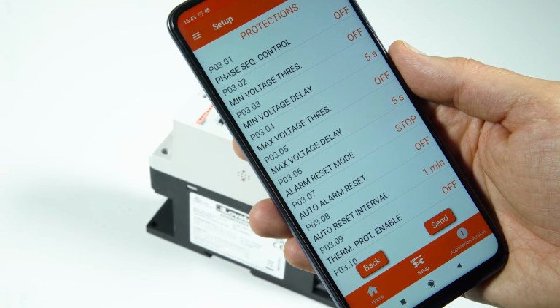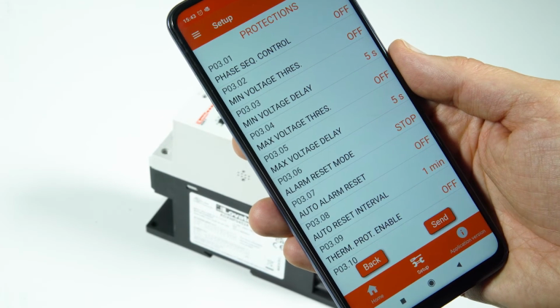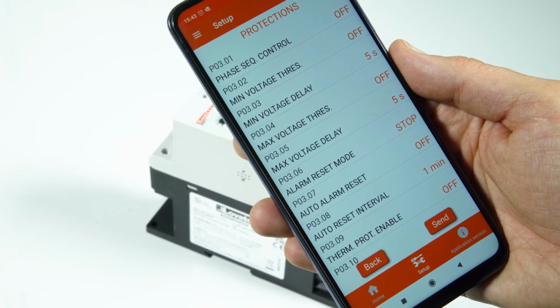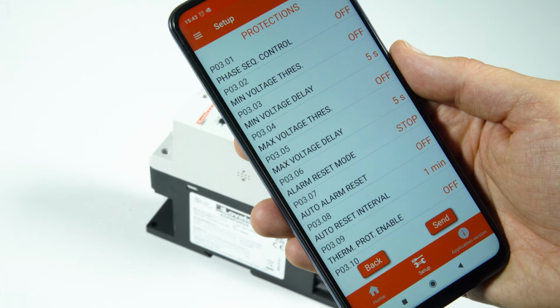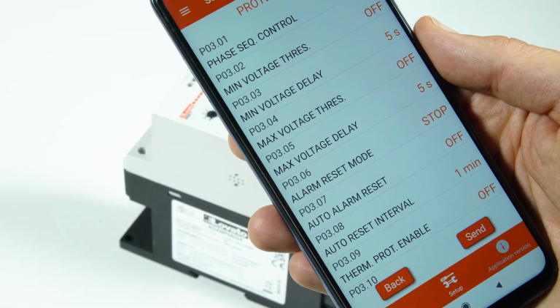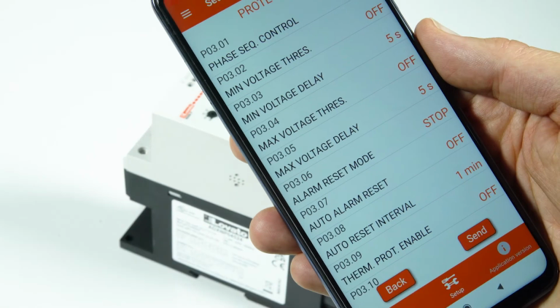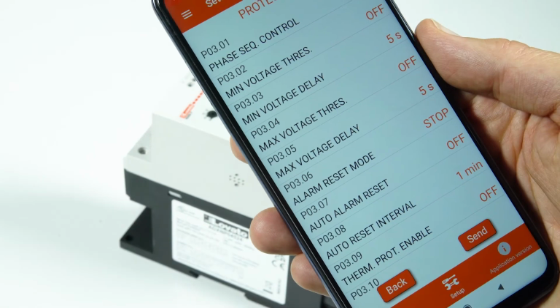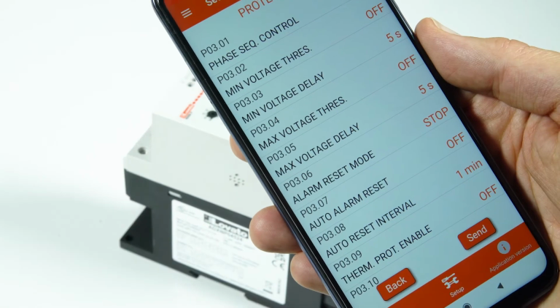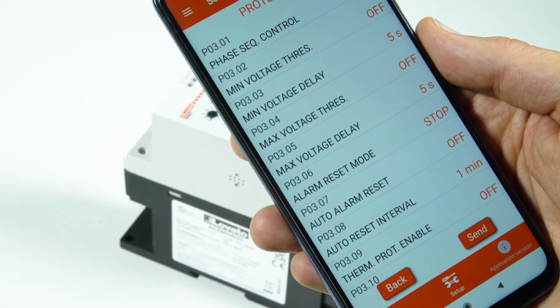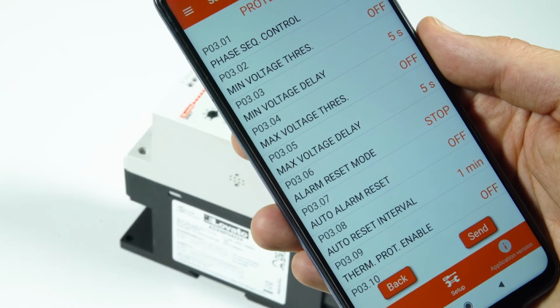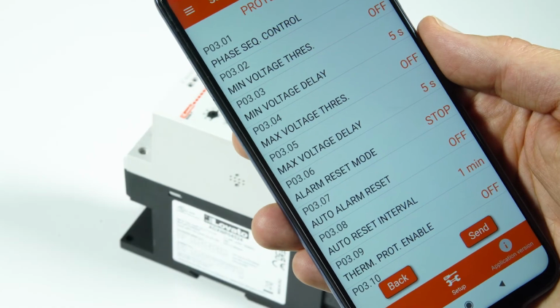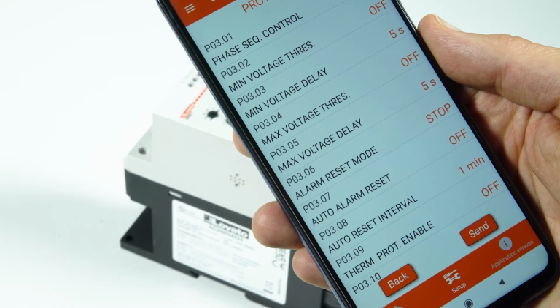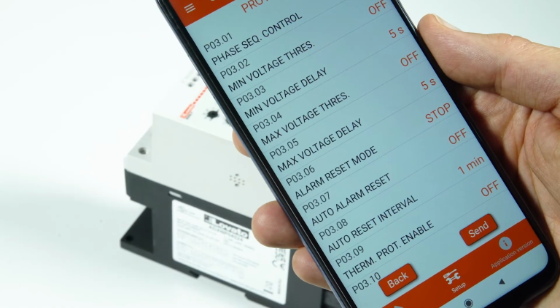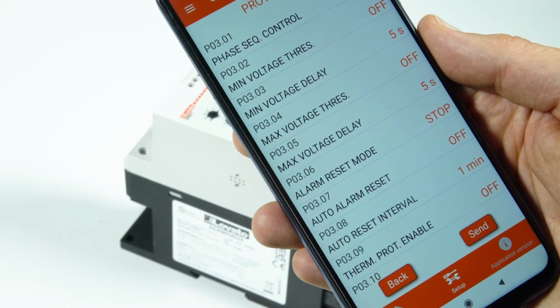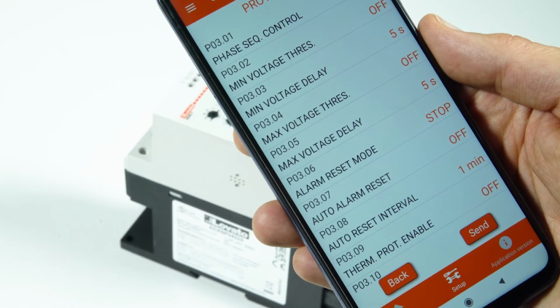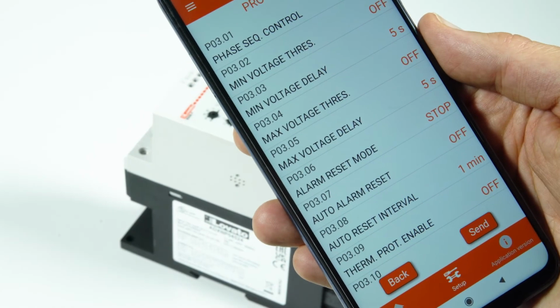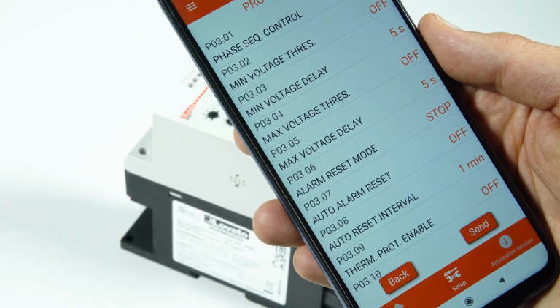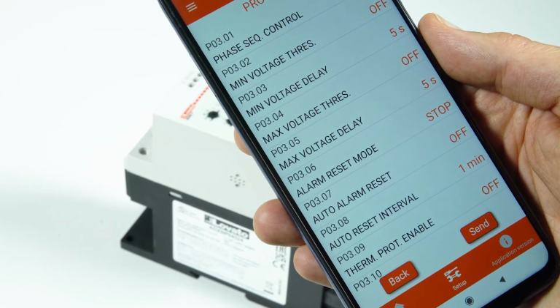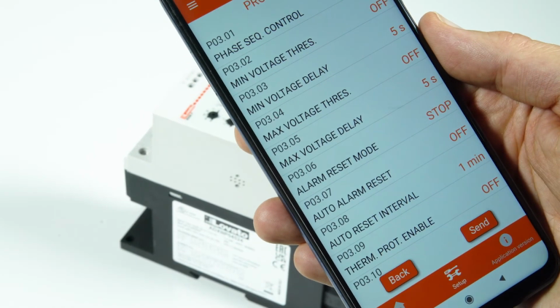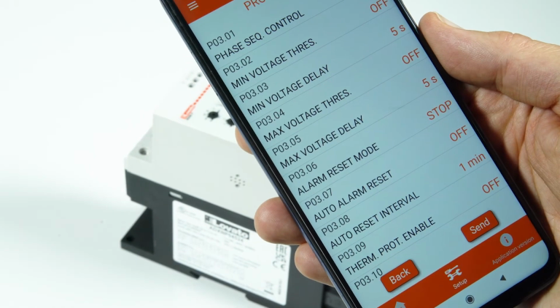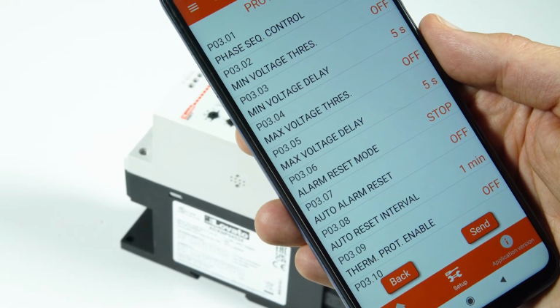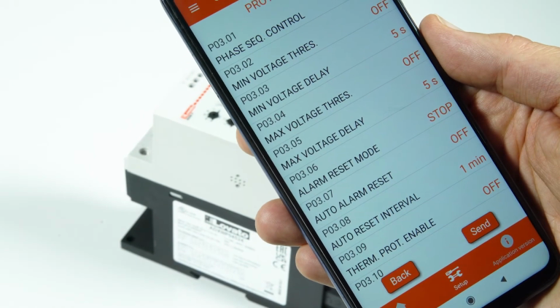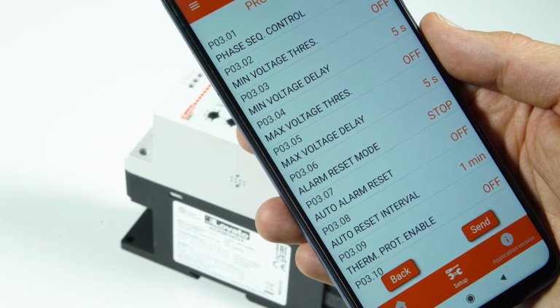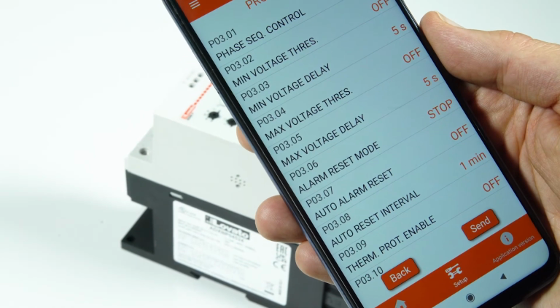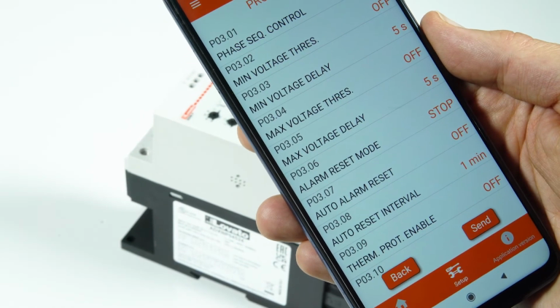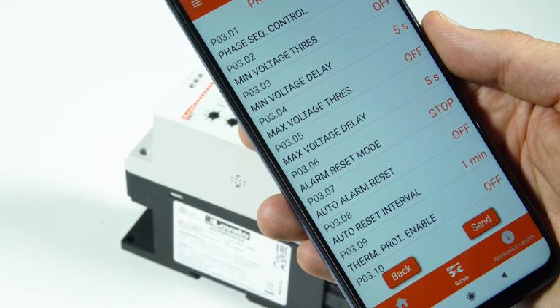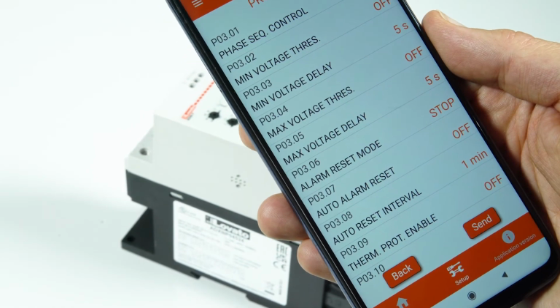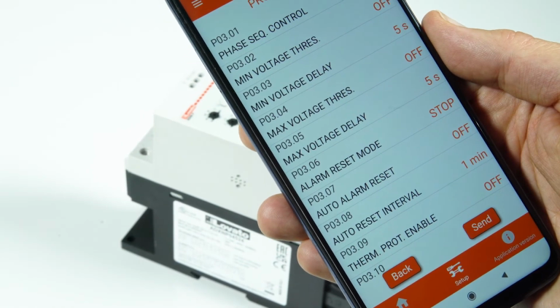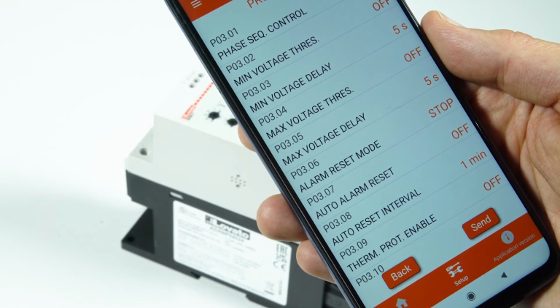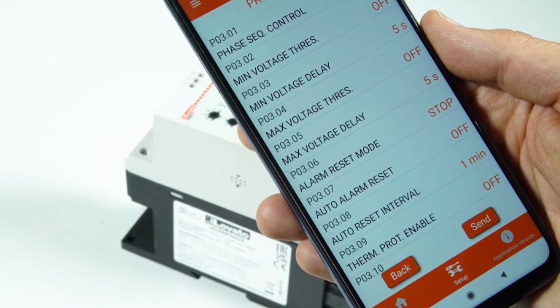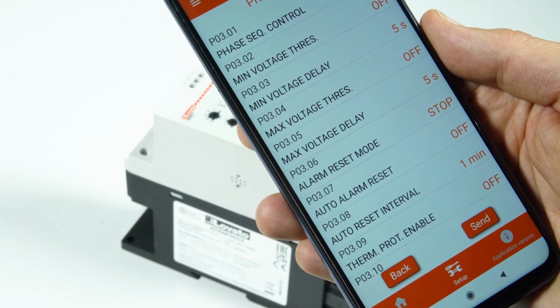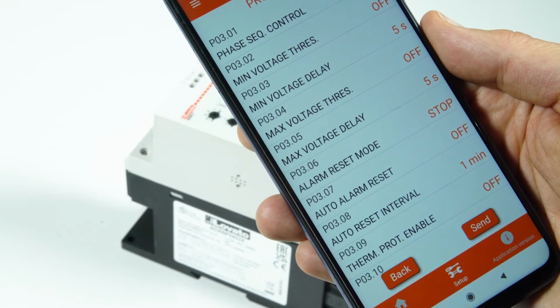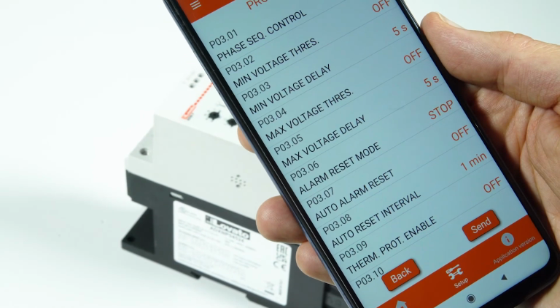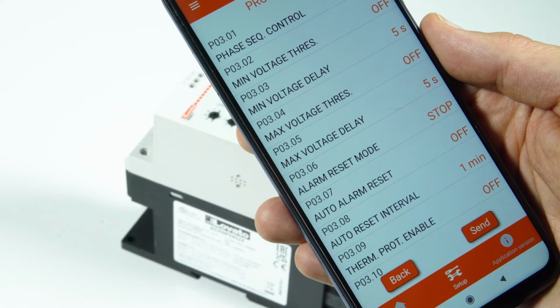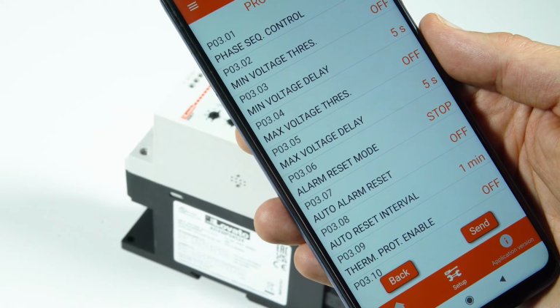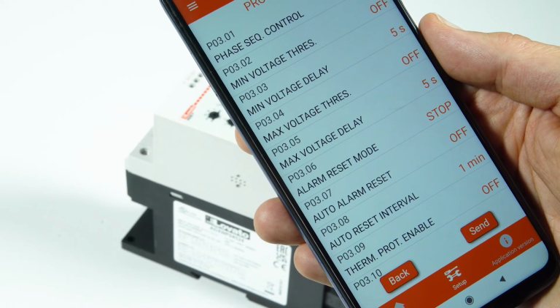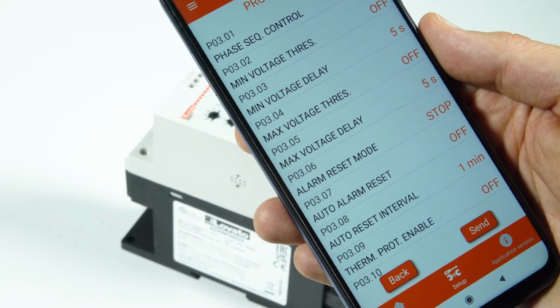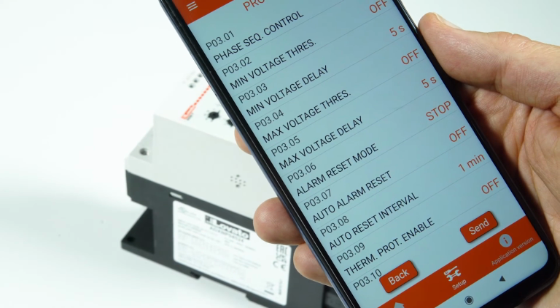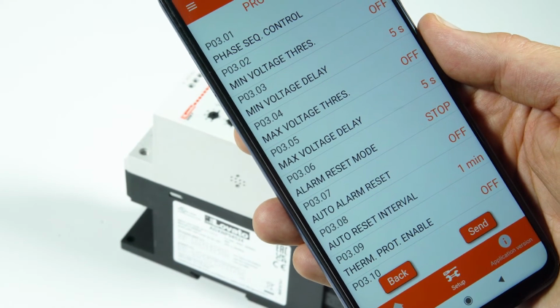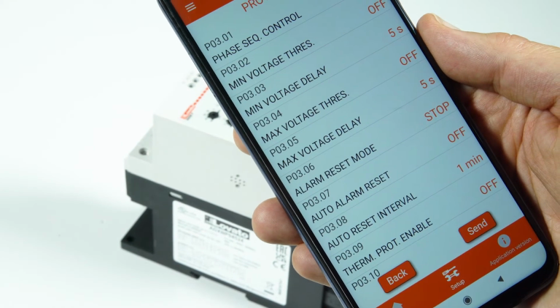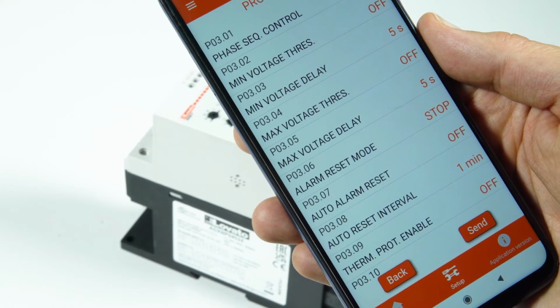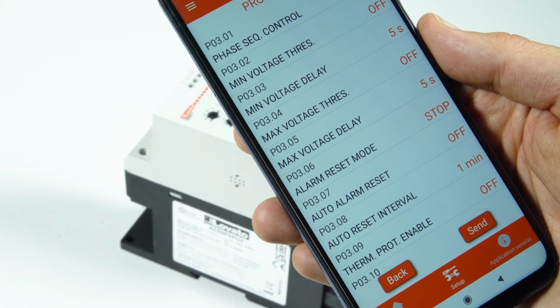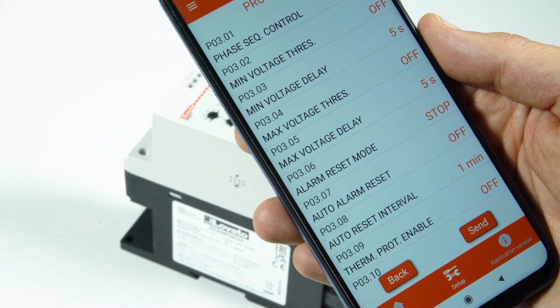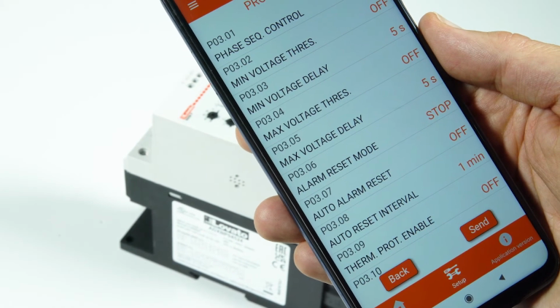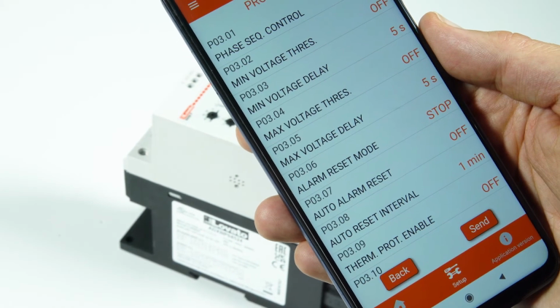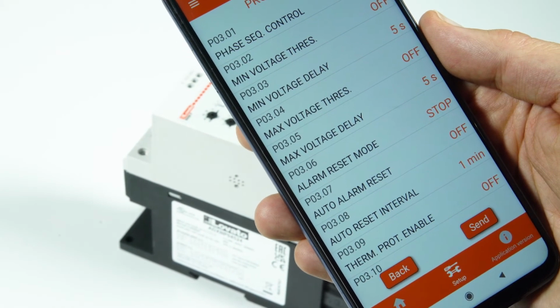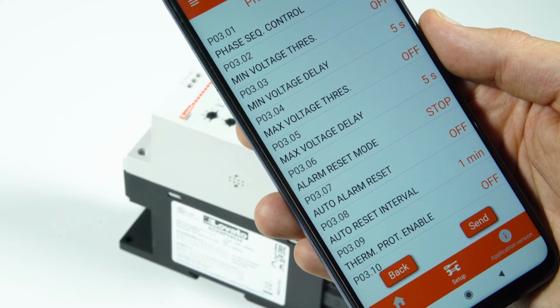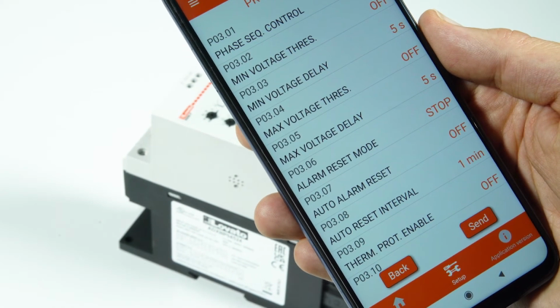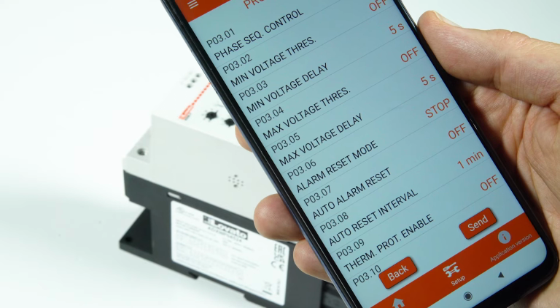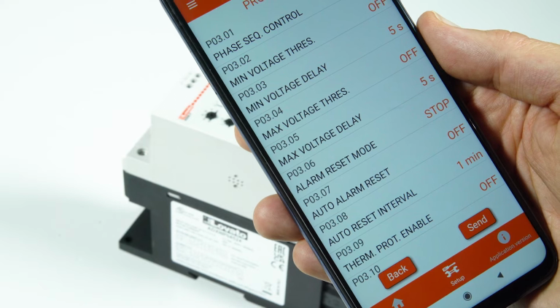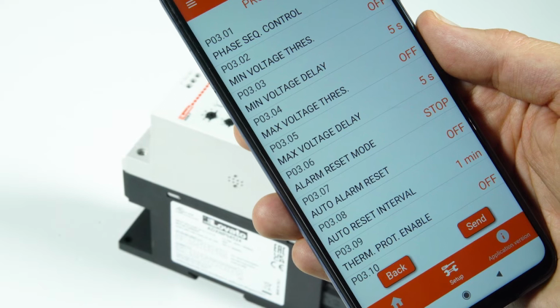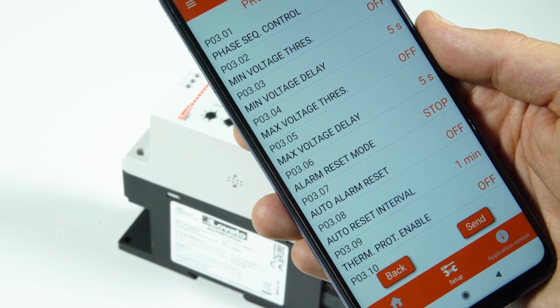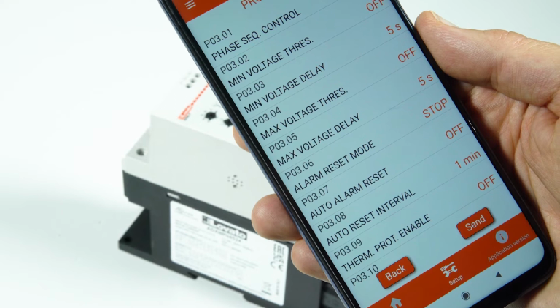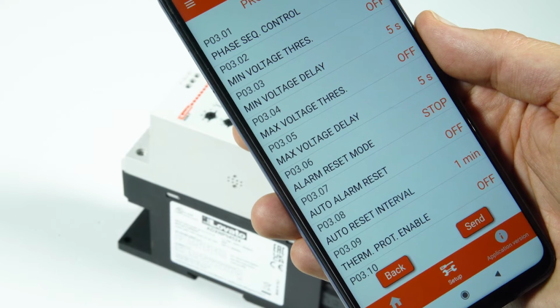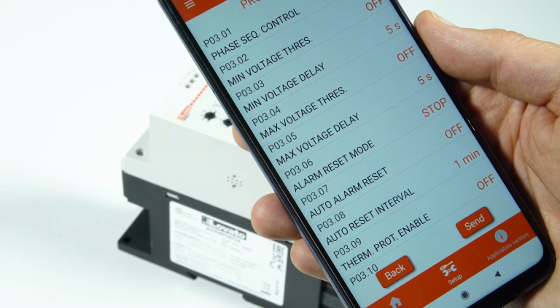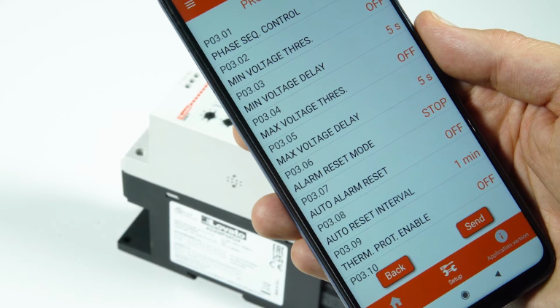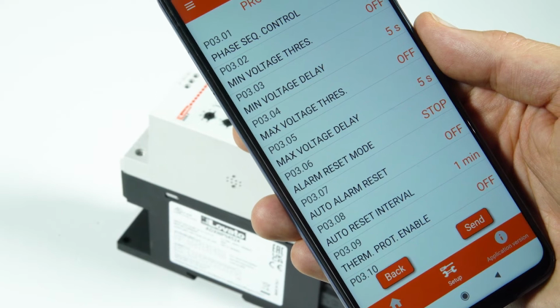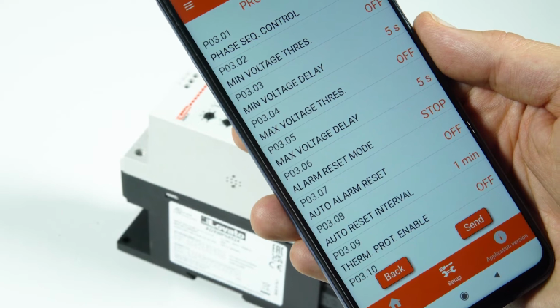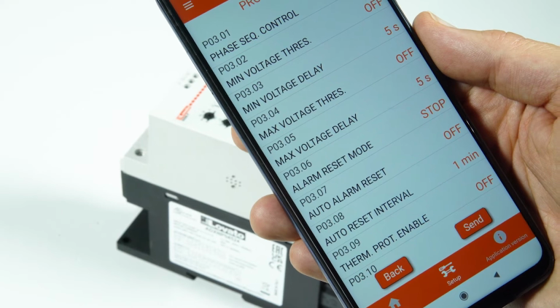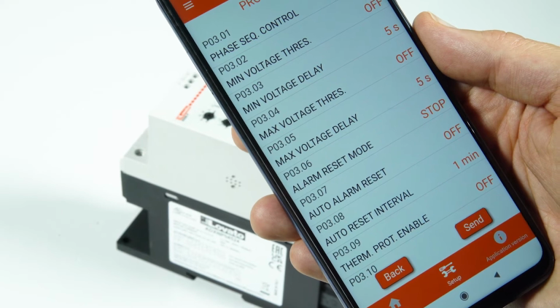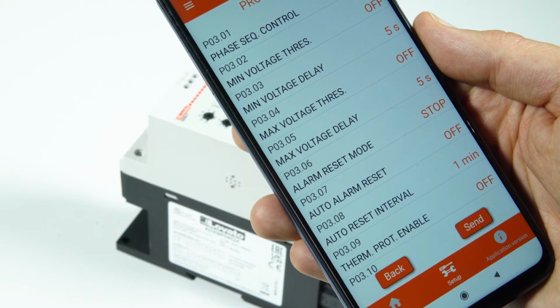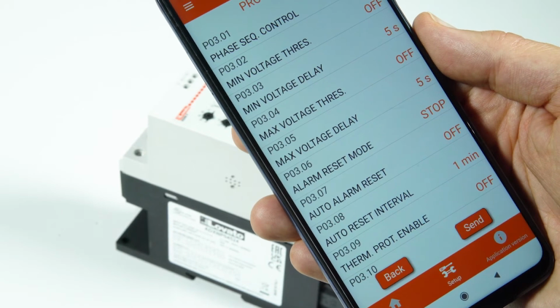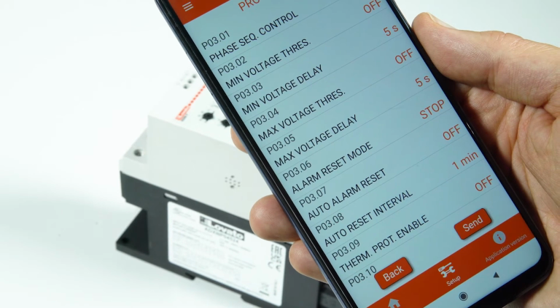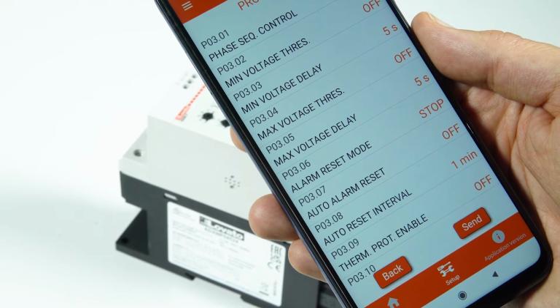The built-in motor thermal protection is electronic, and two different thermal classes can be set for the starting and the running phase.